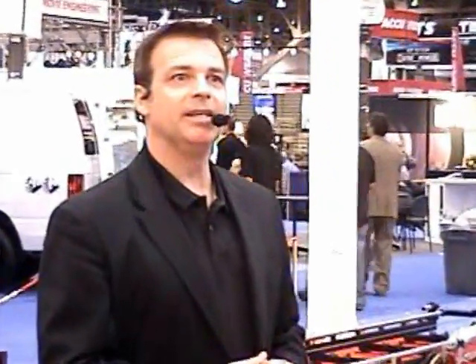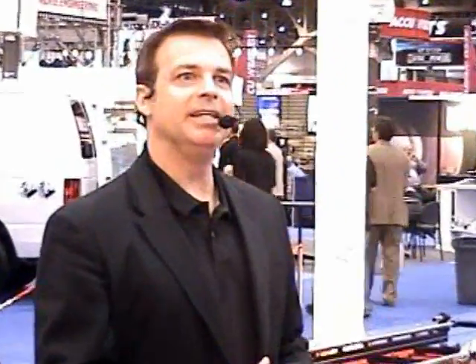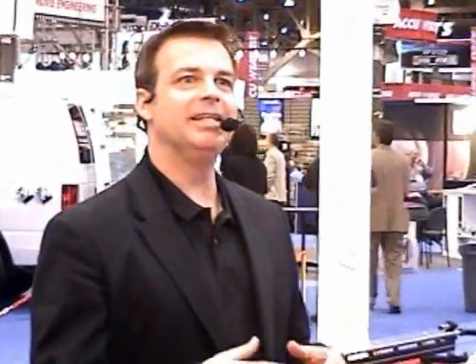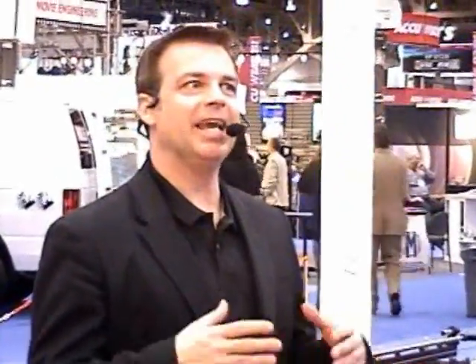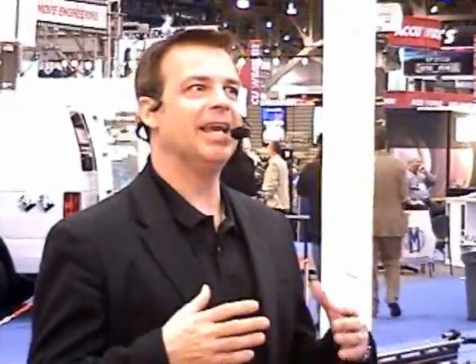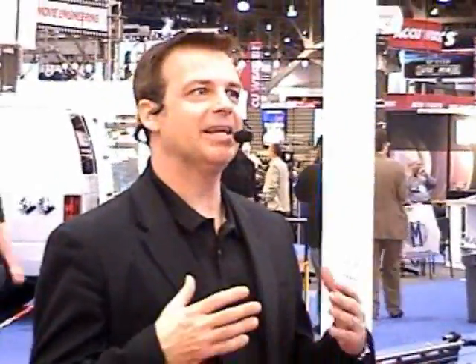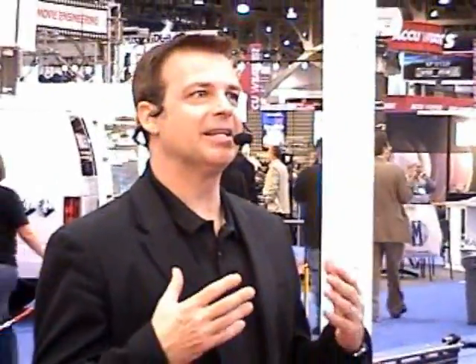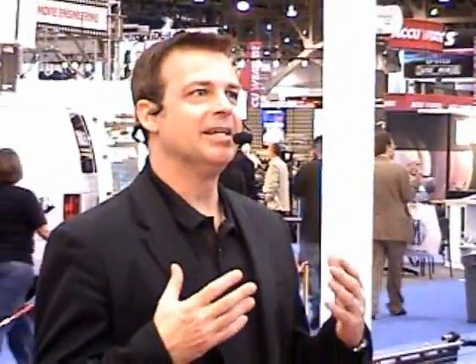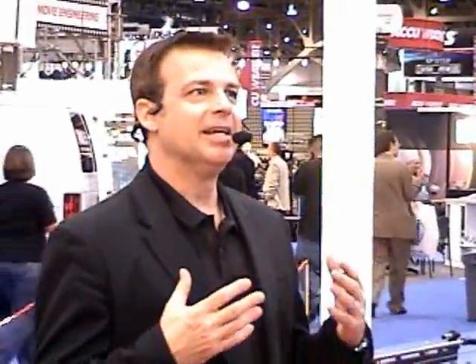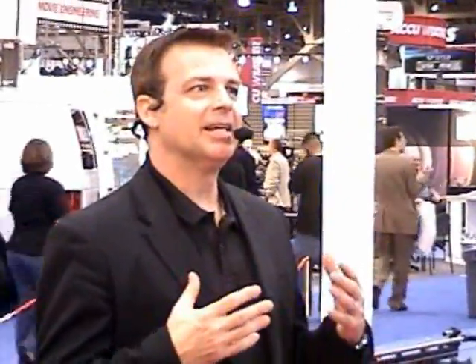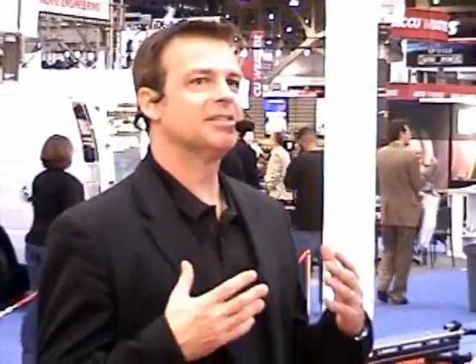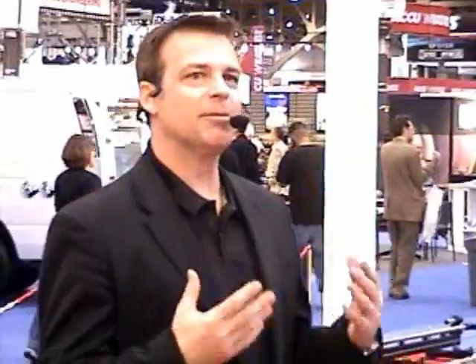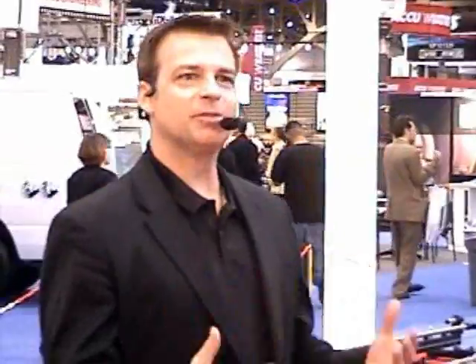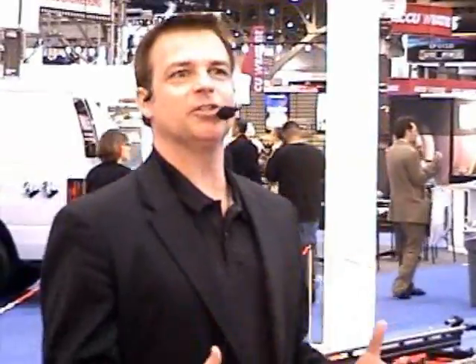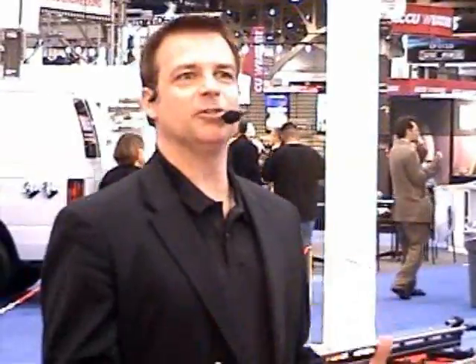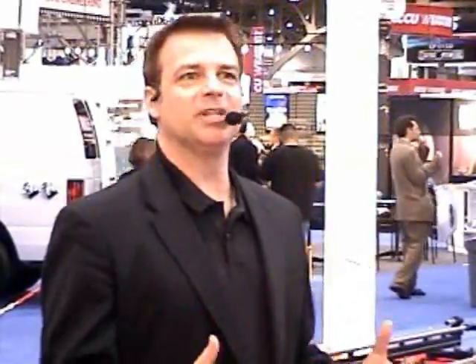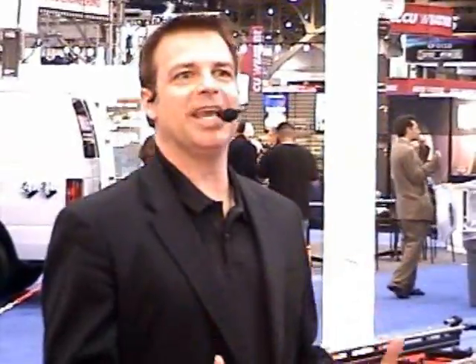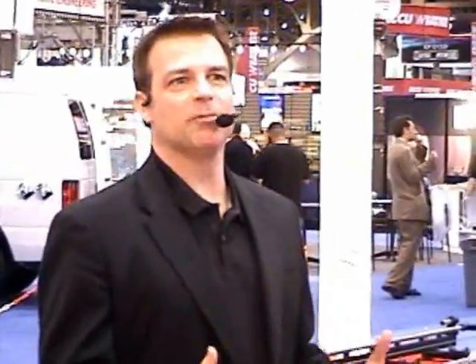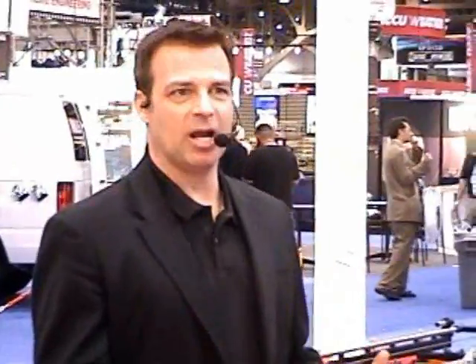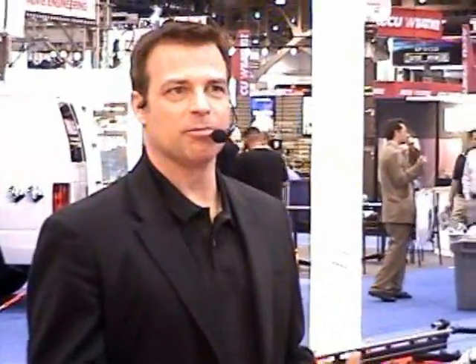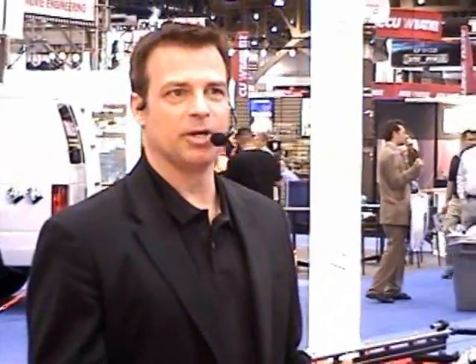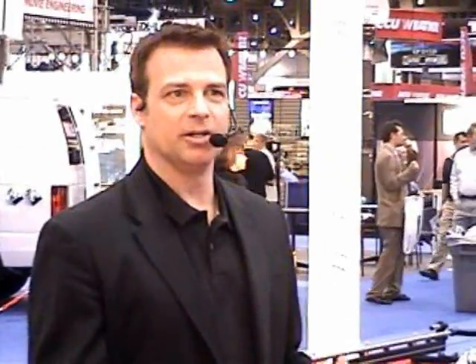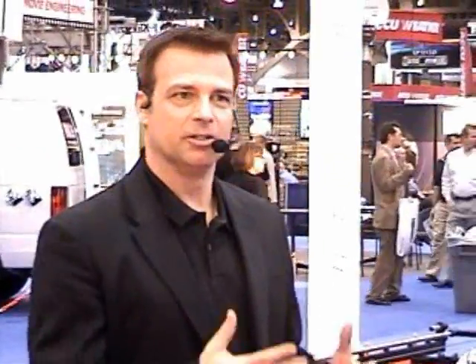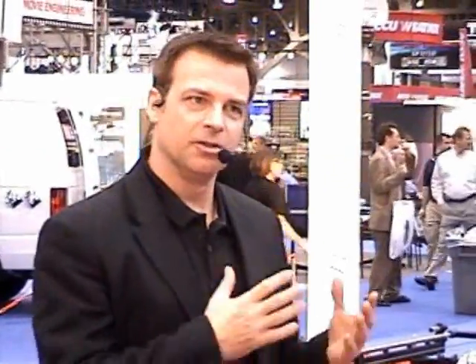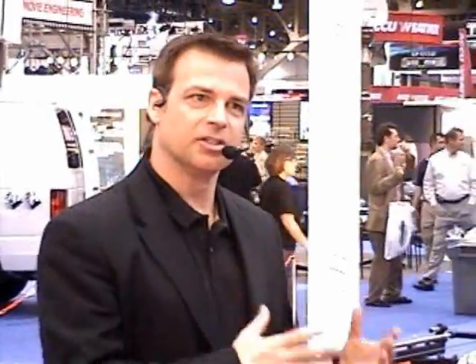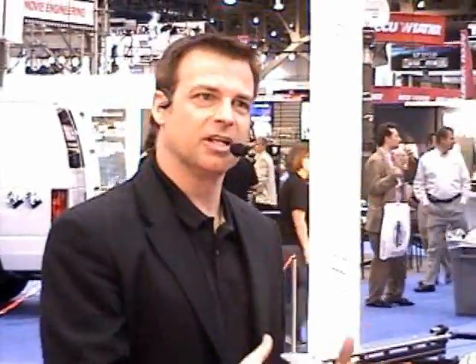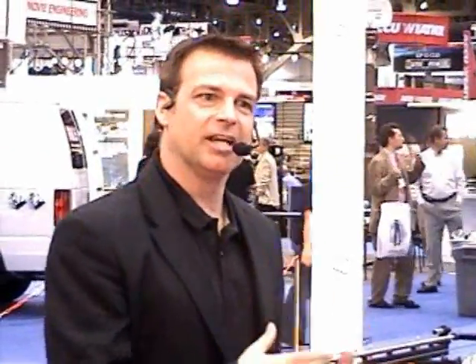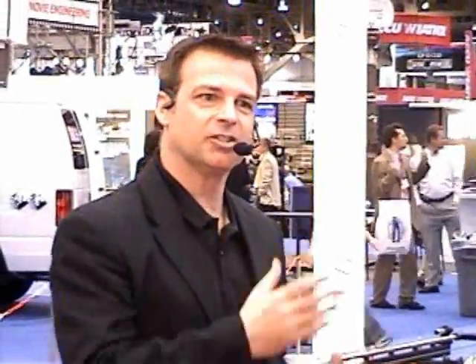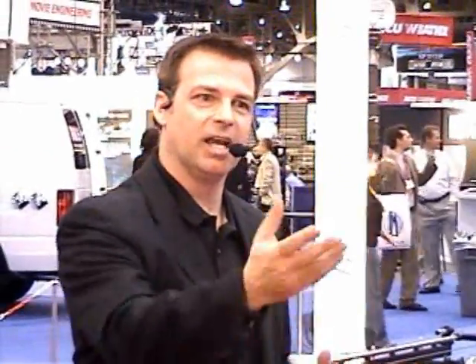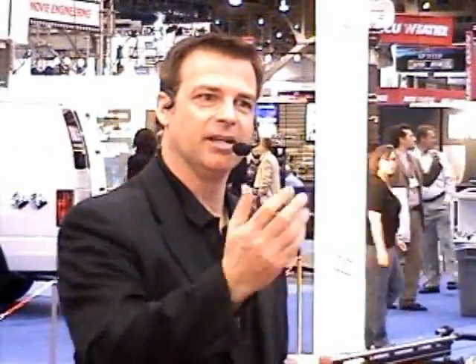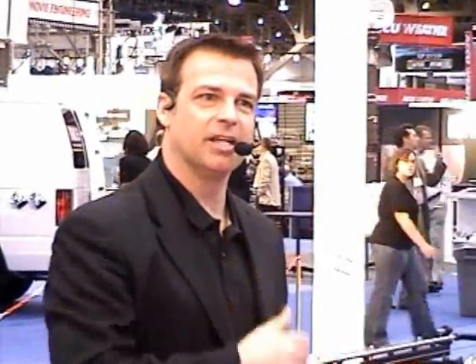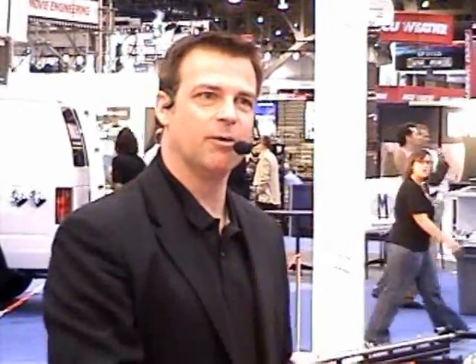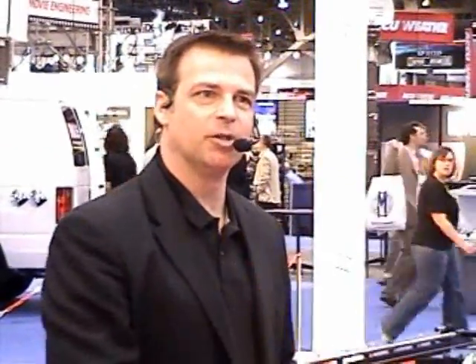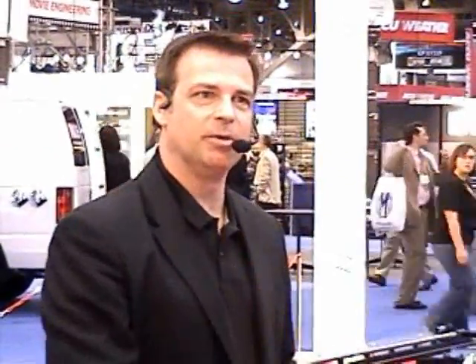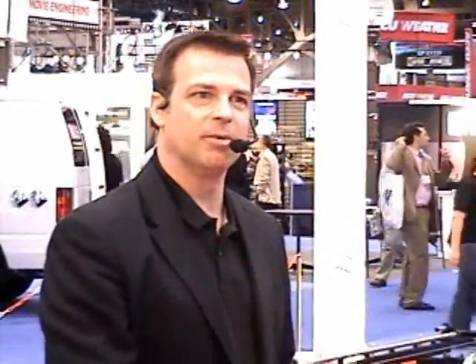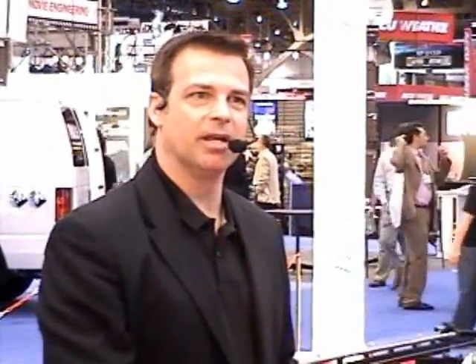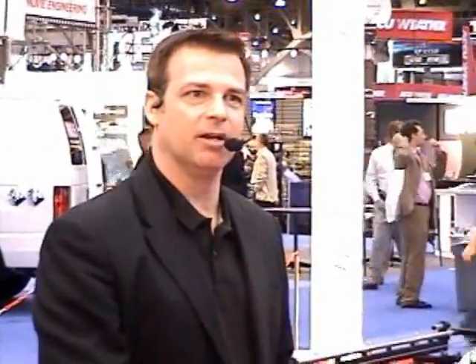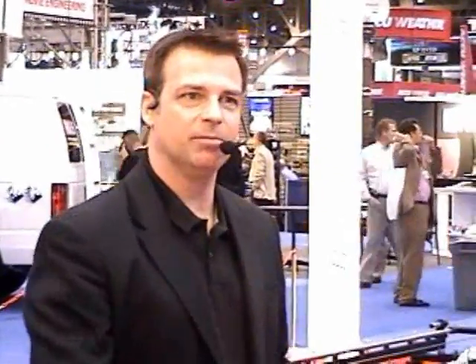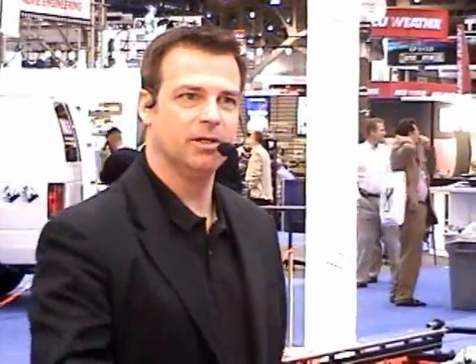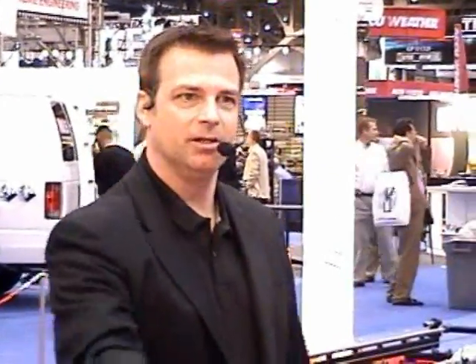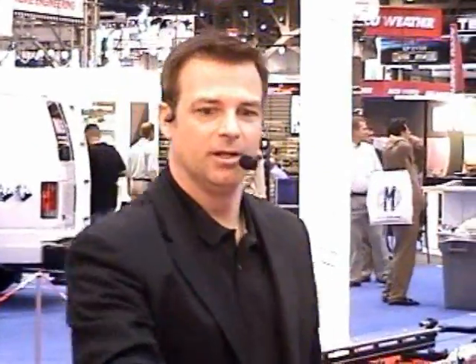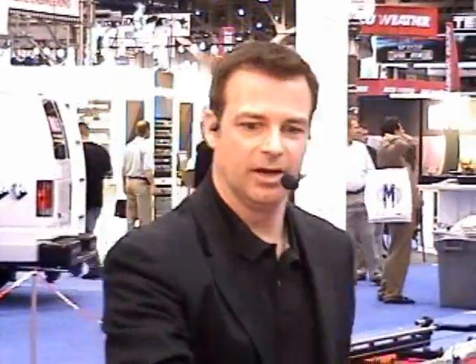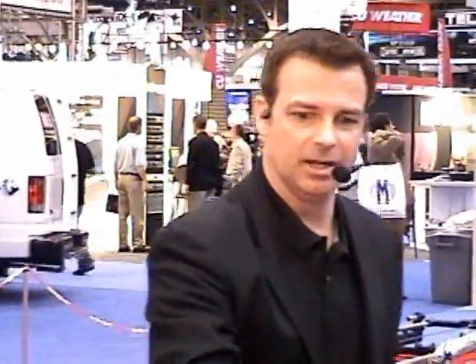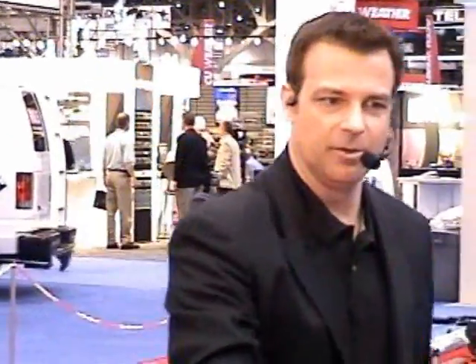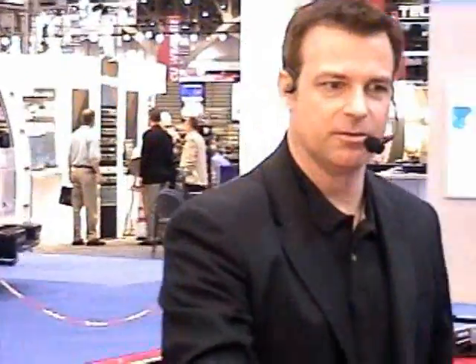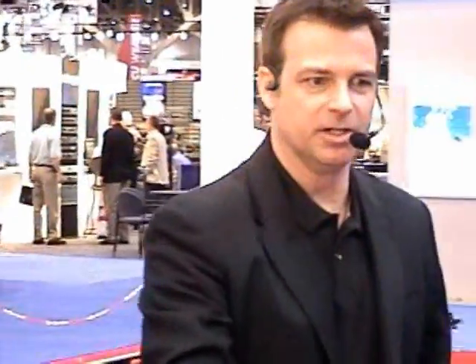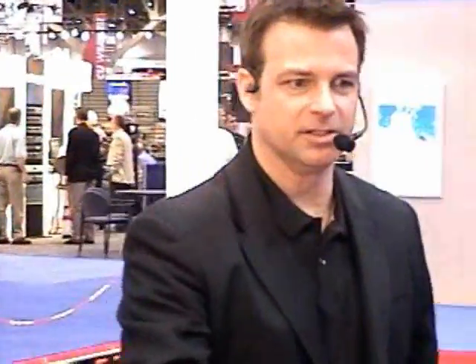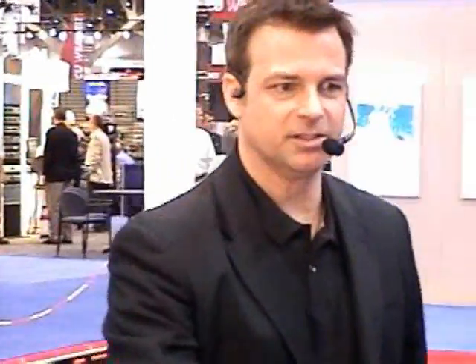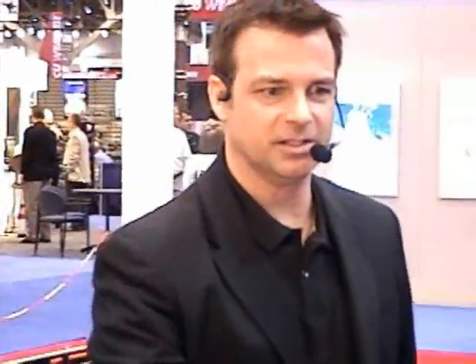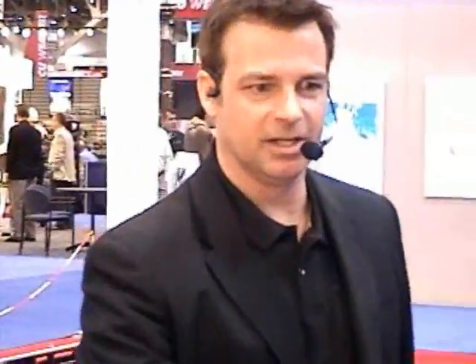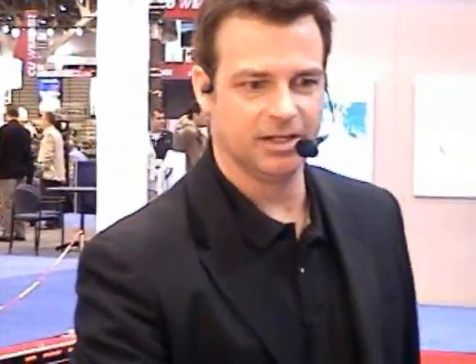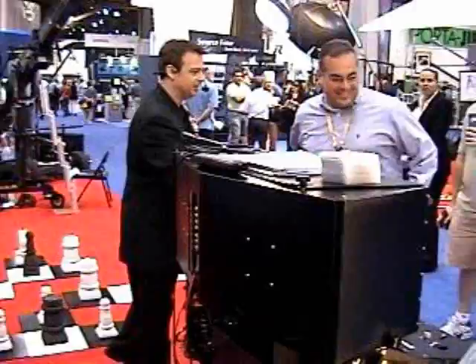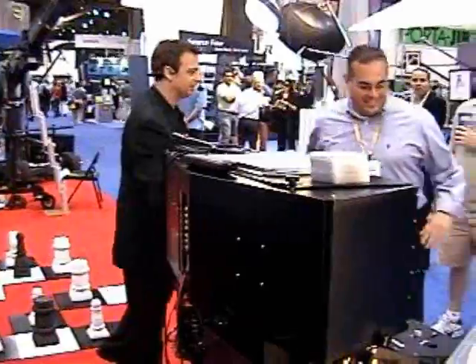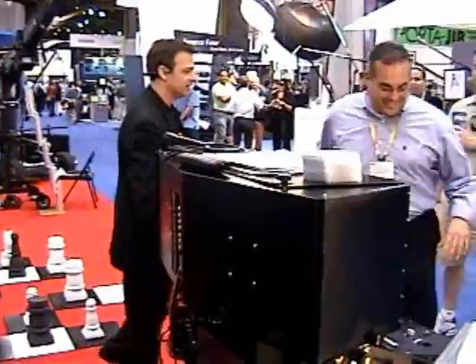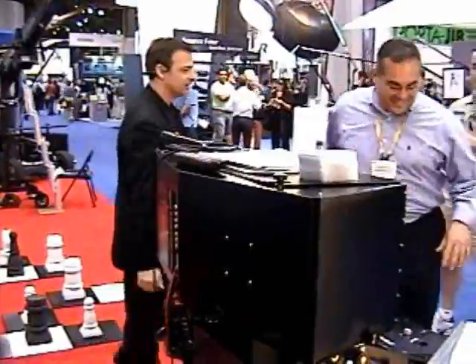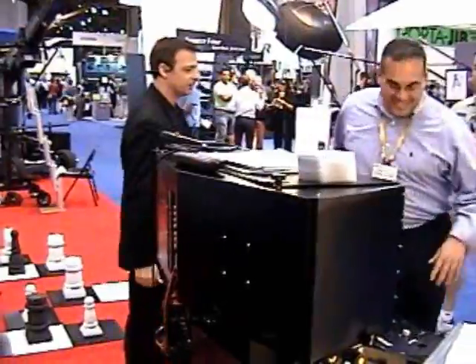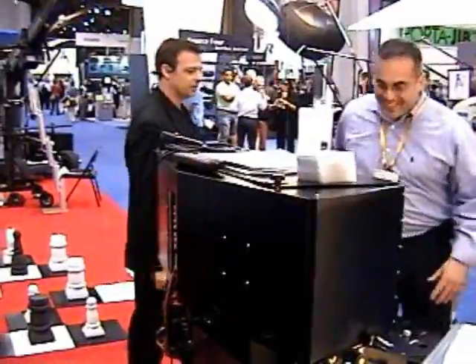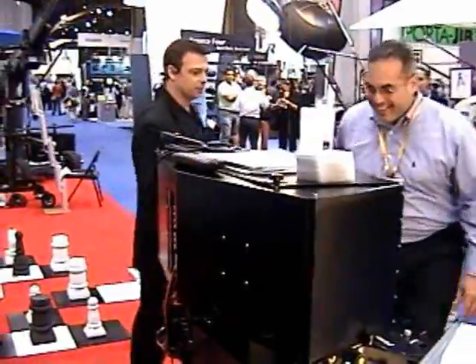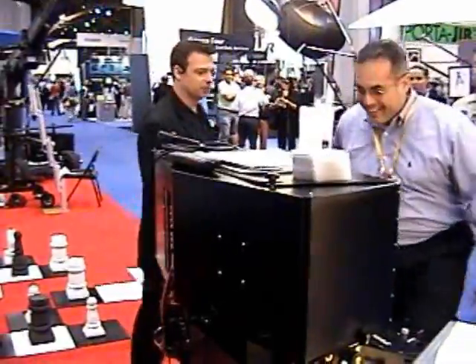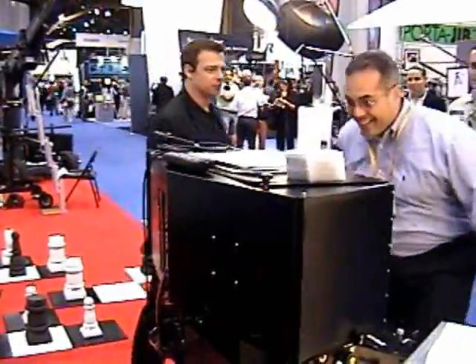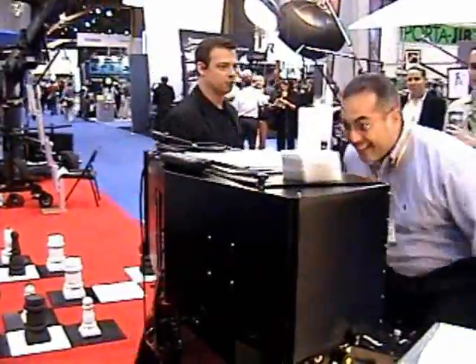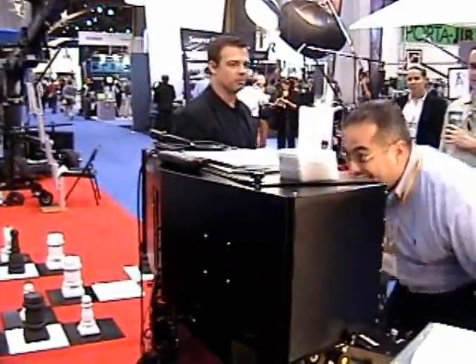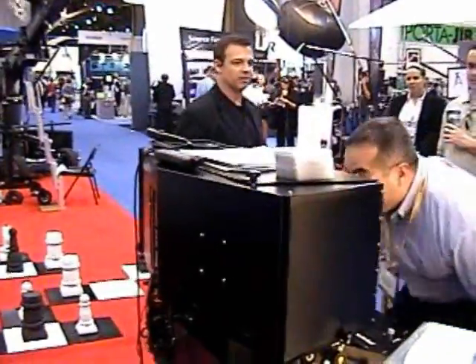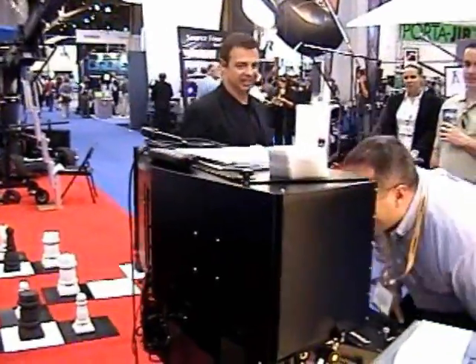So I need a substitute camera operator to do this last shot. Will you be my helper? Come over here and sit down. First off, what do you do normally?